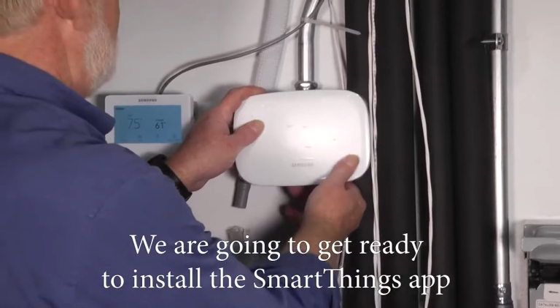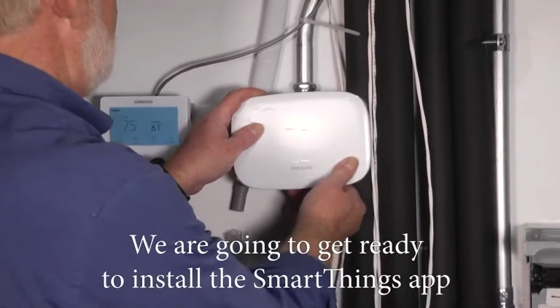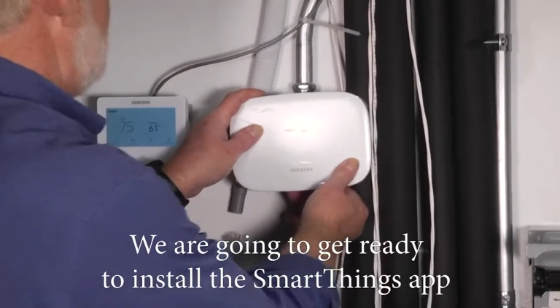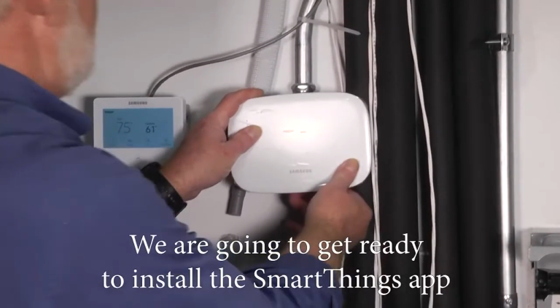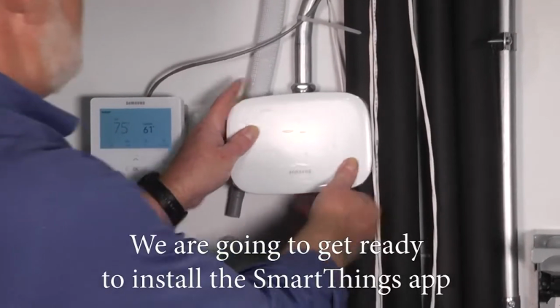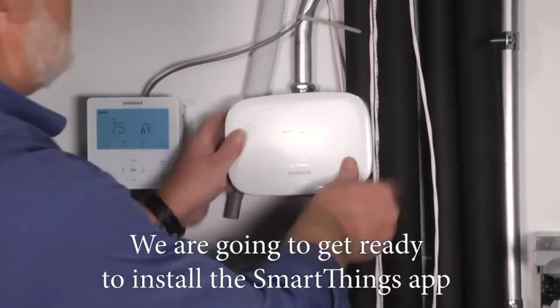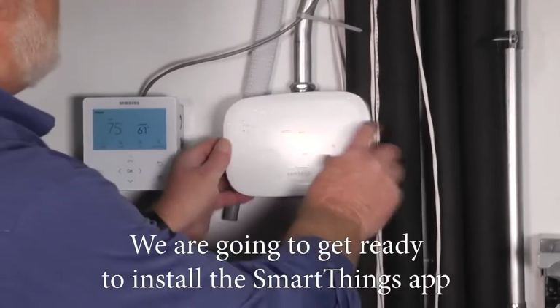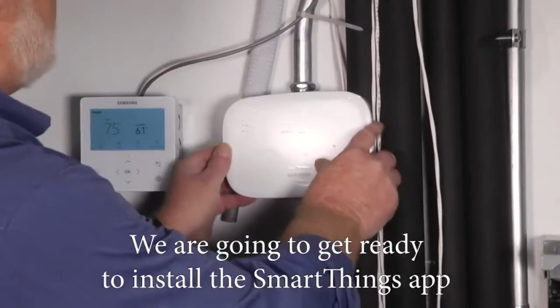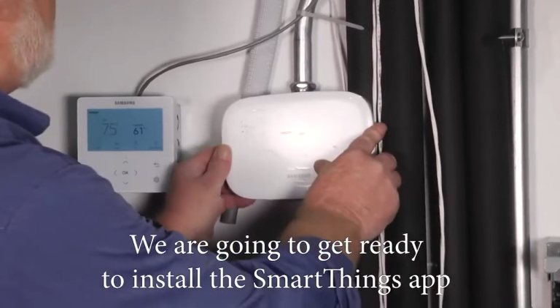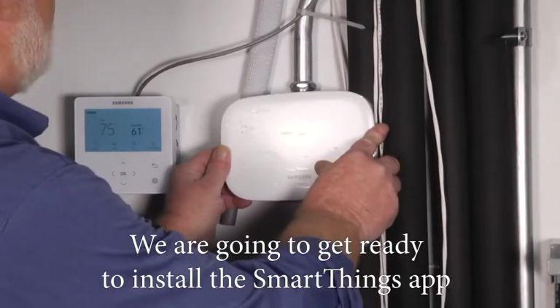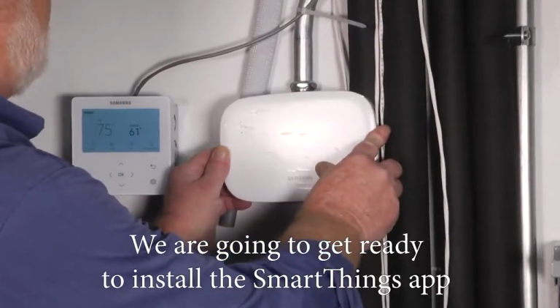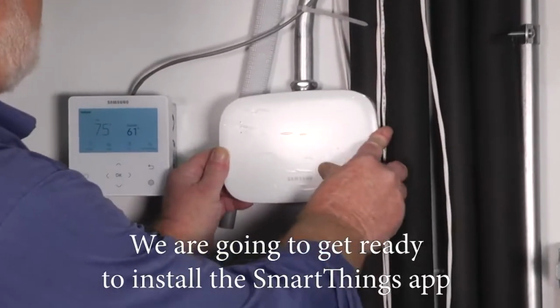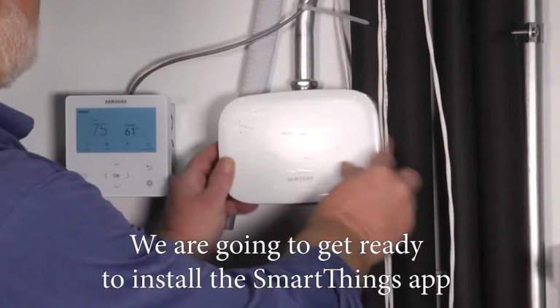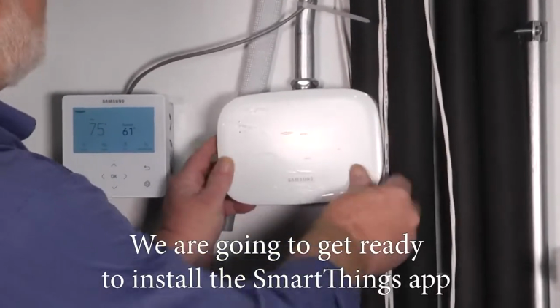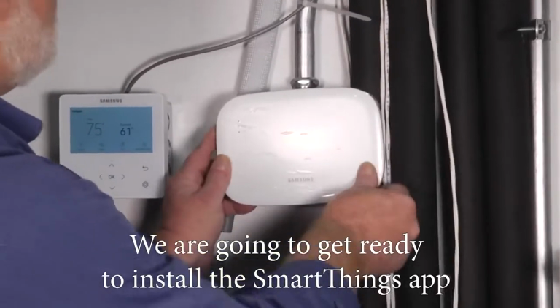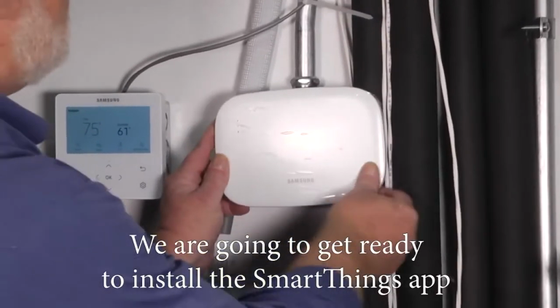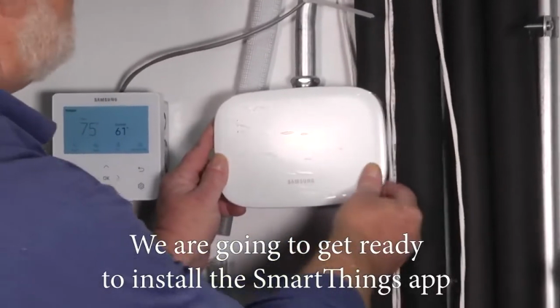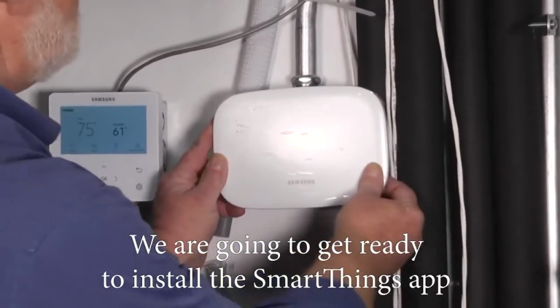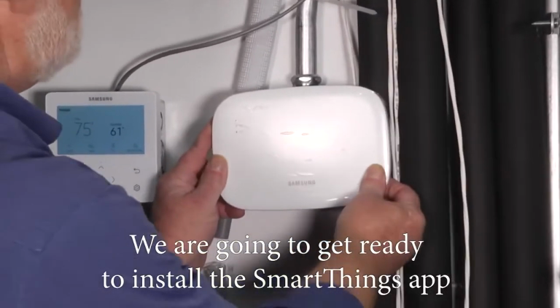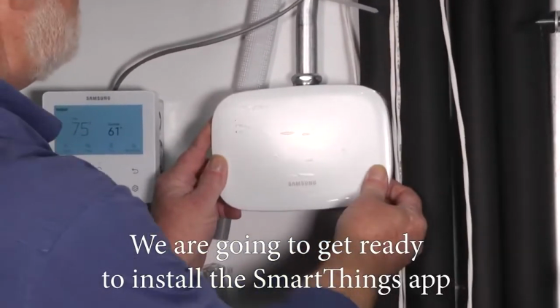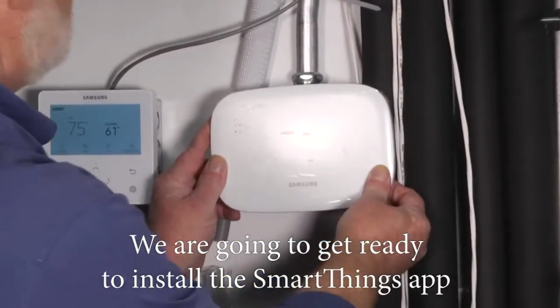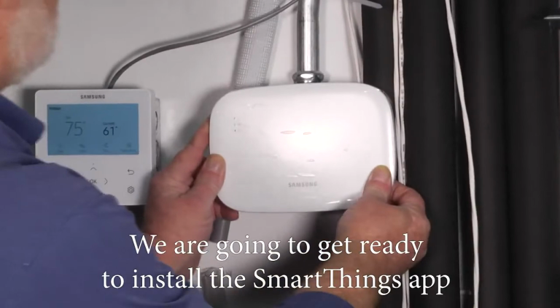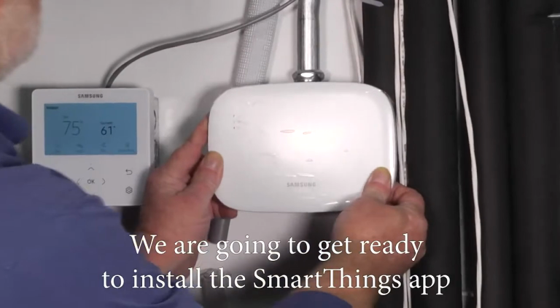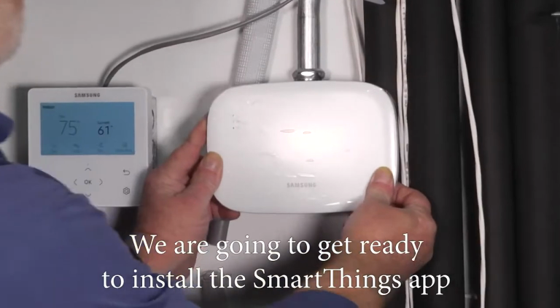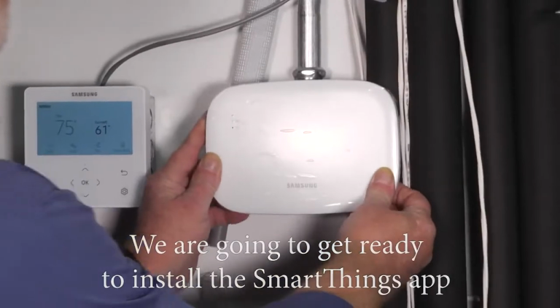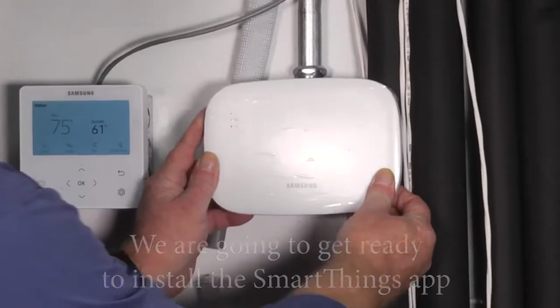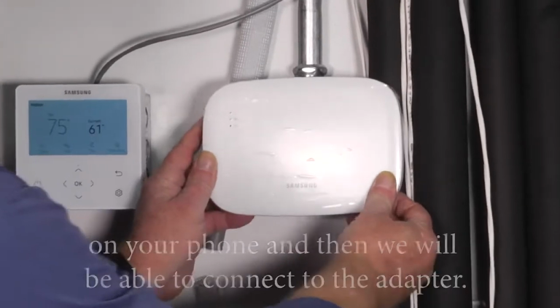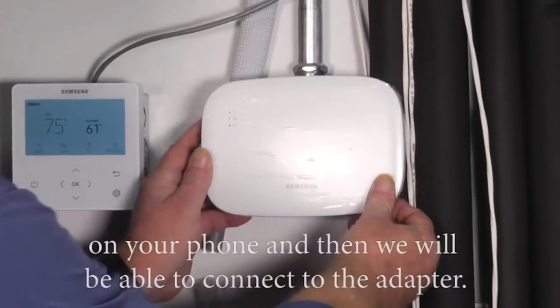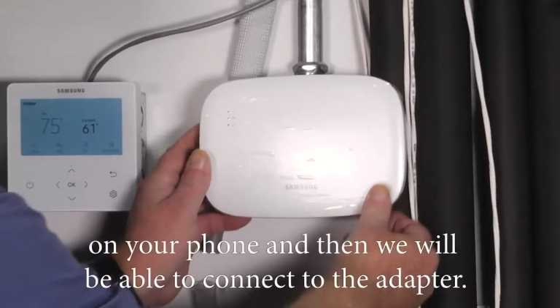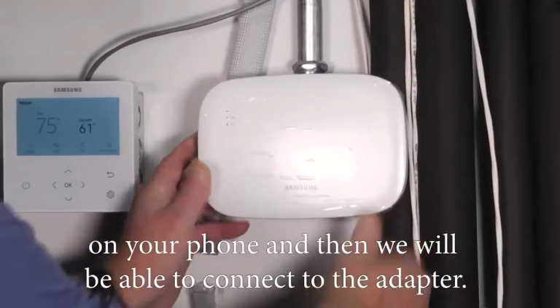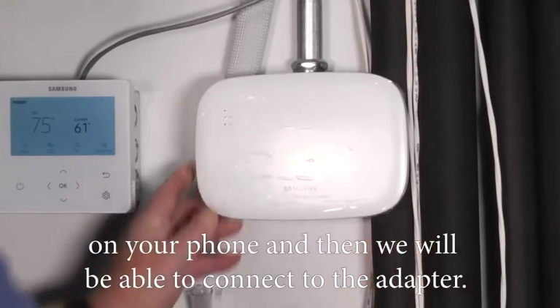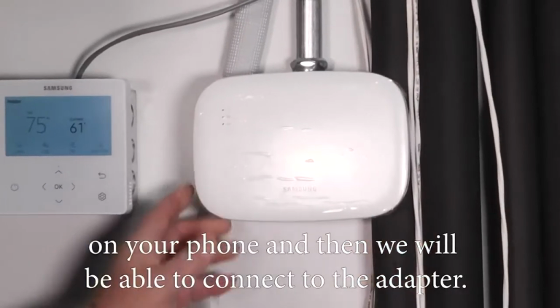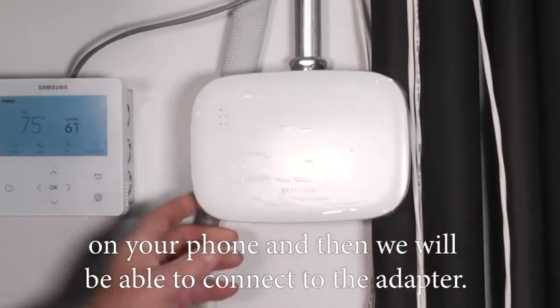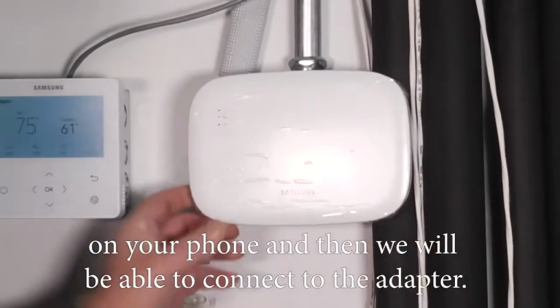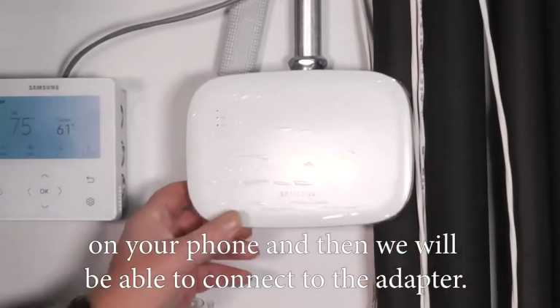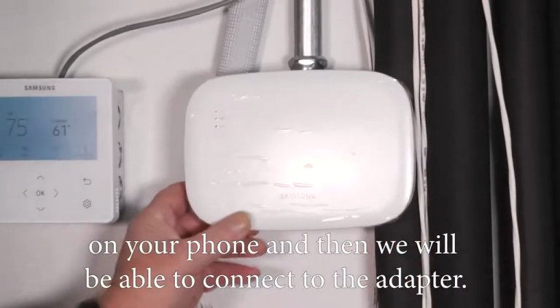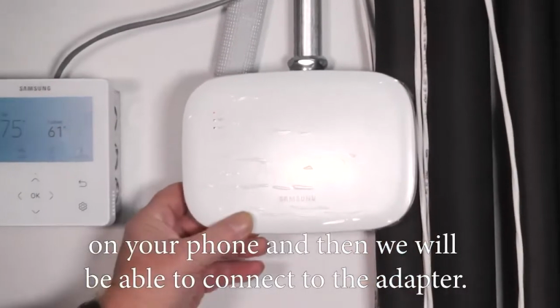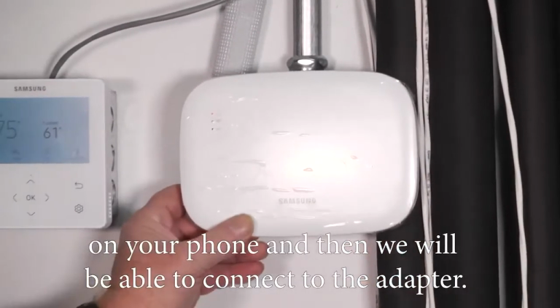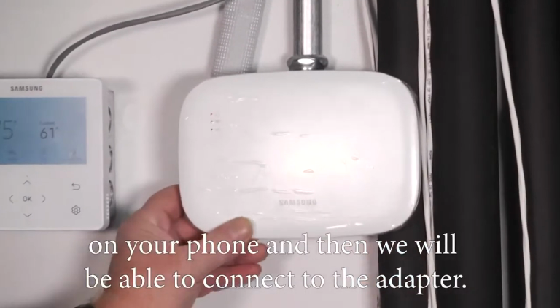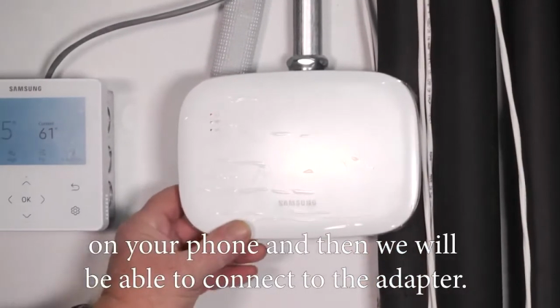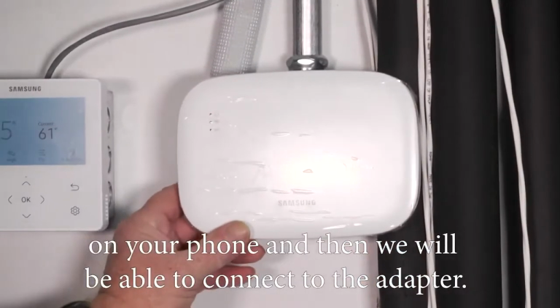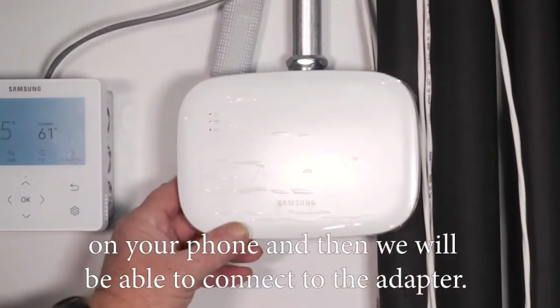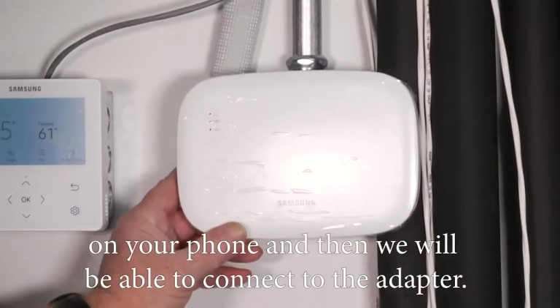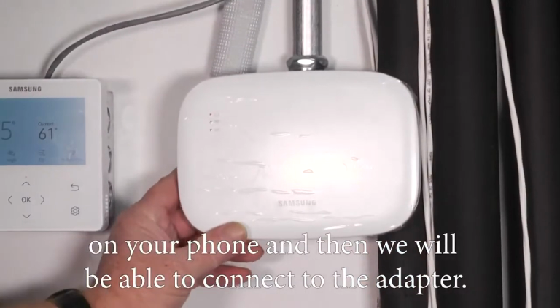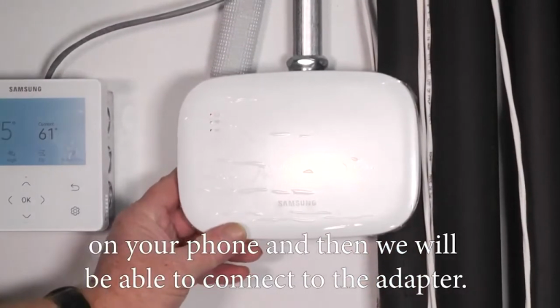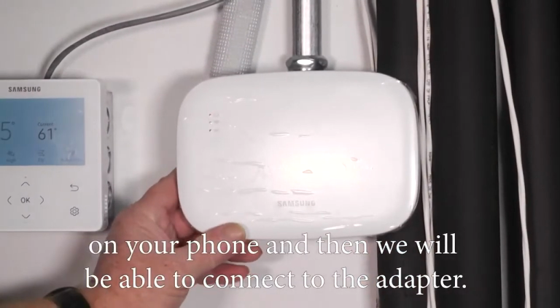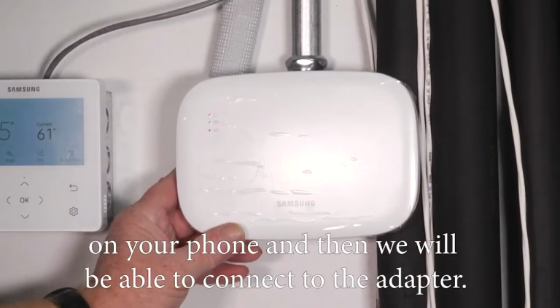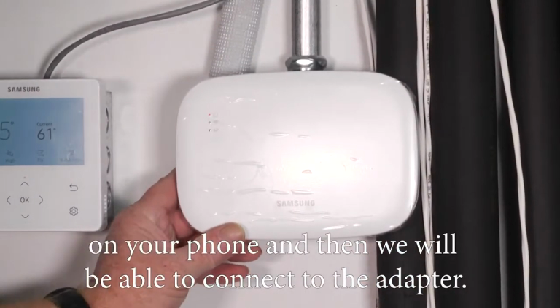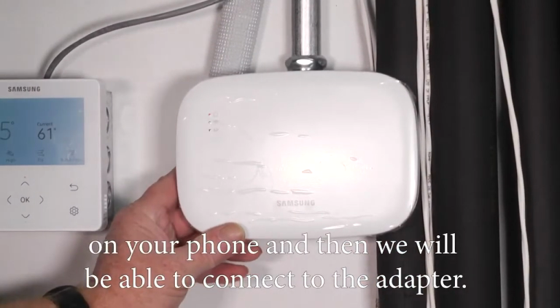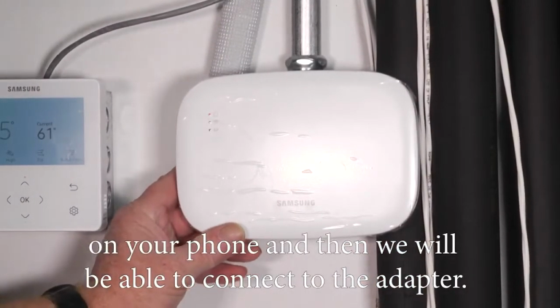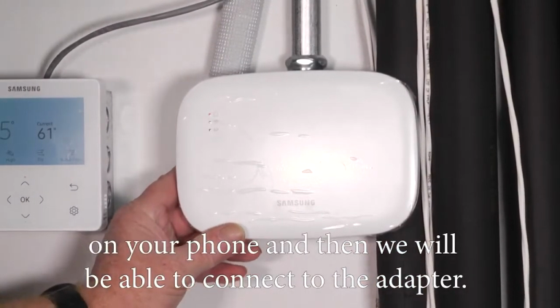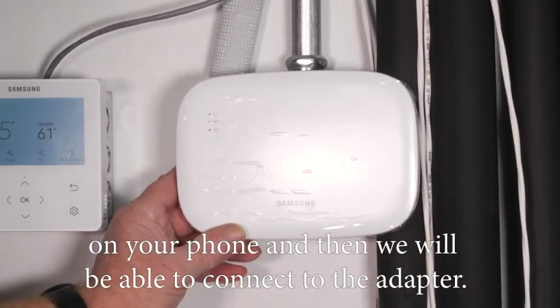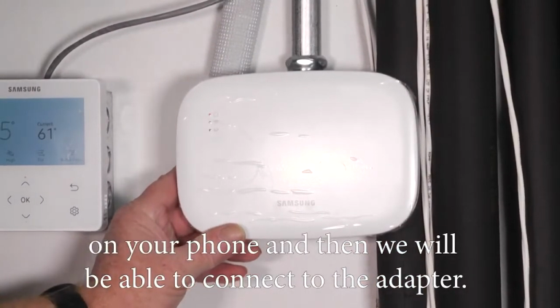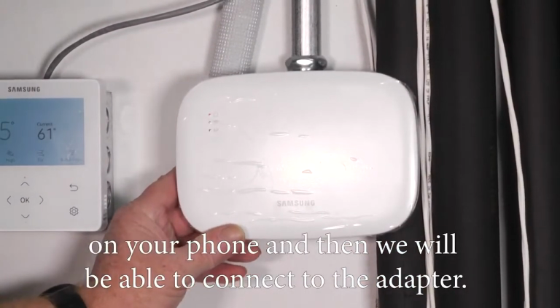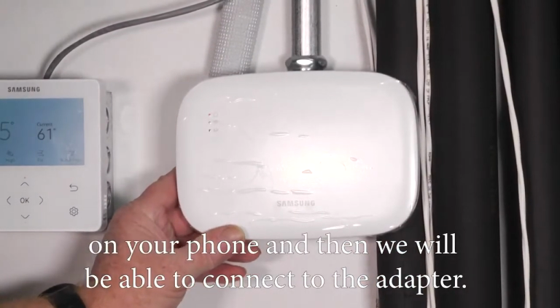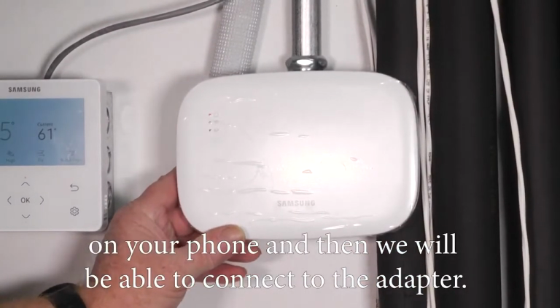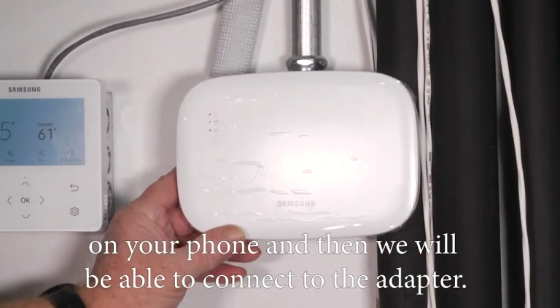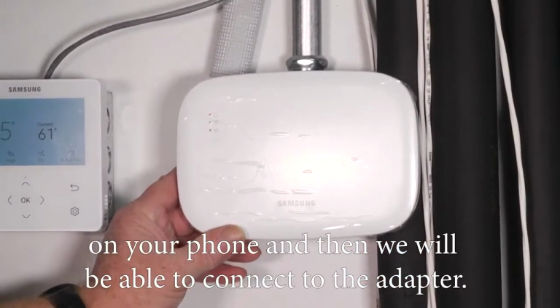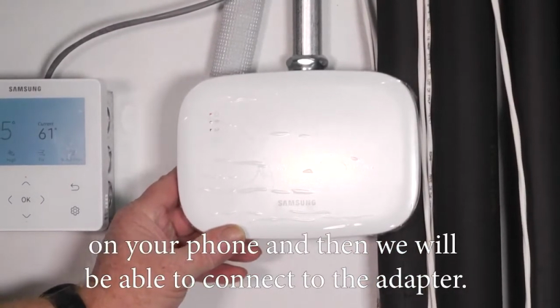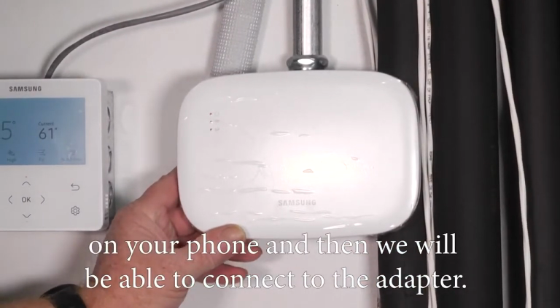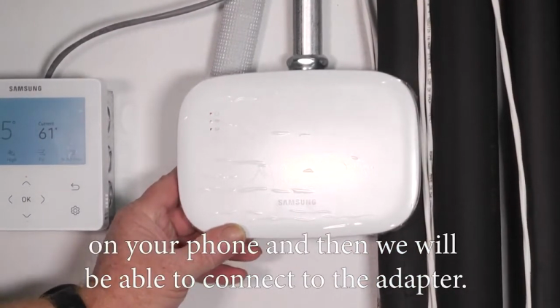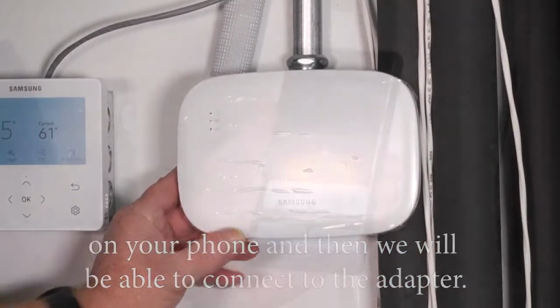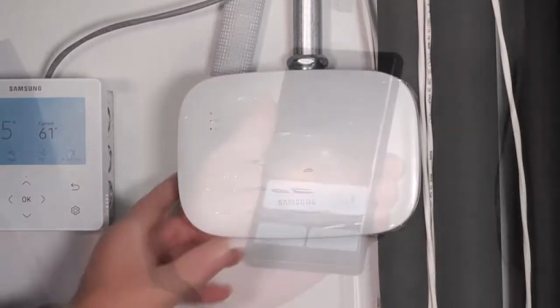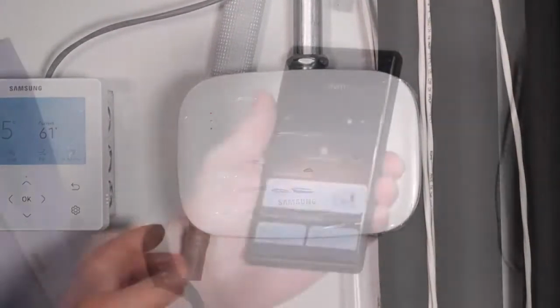We're going to install the SmartThings app on your phone and then we'll be able to connect to the adapter.